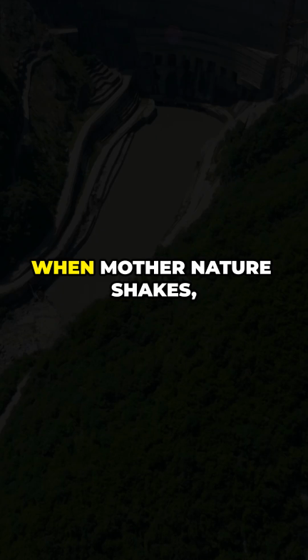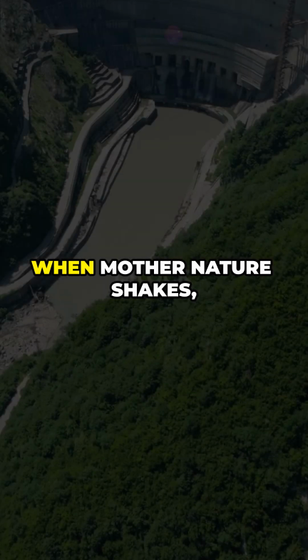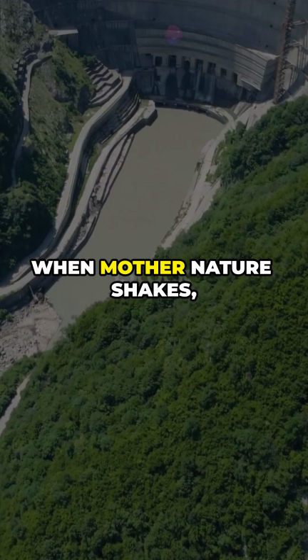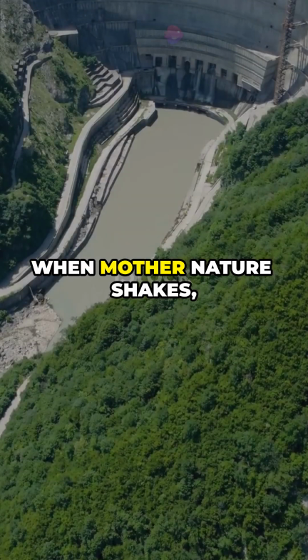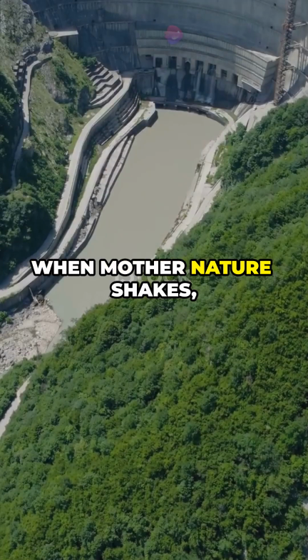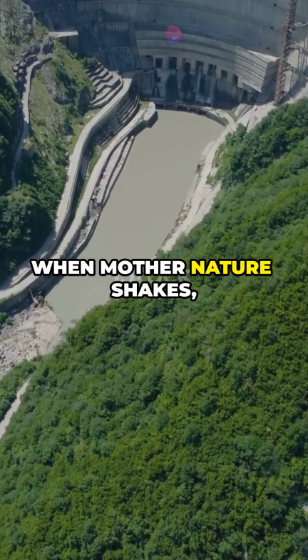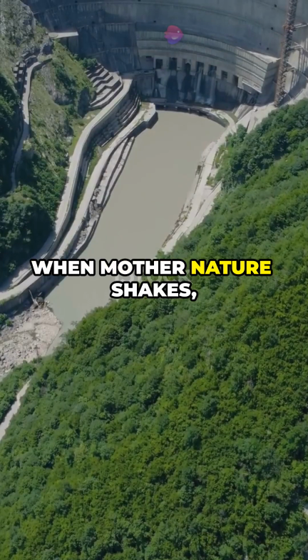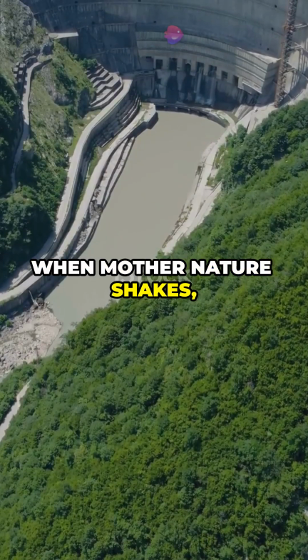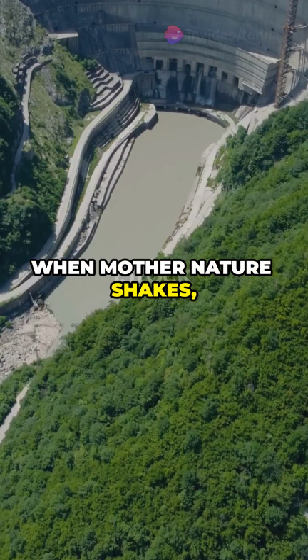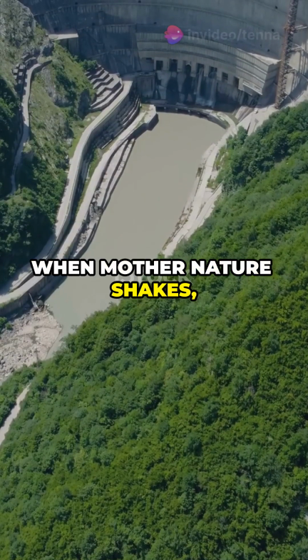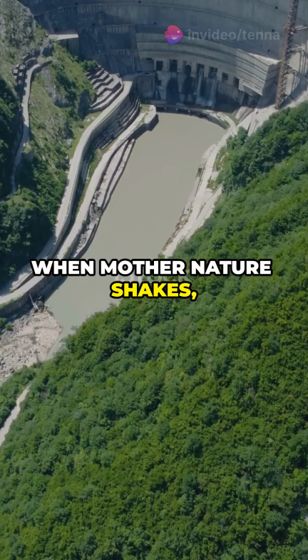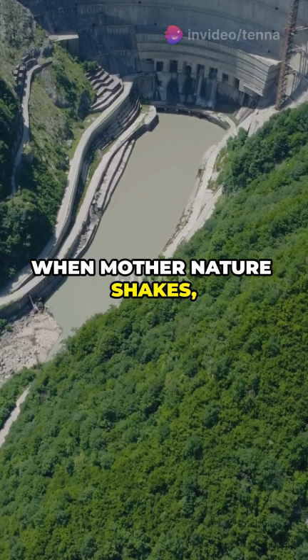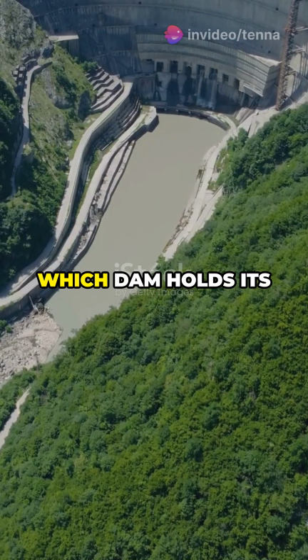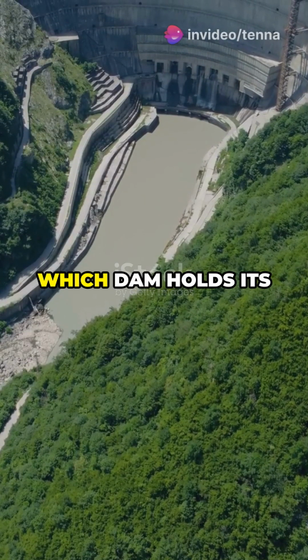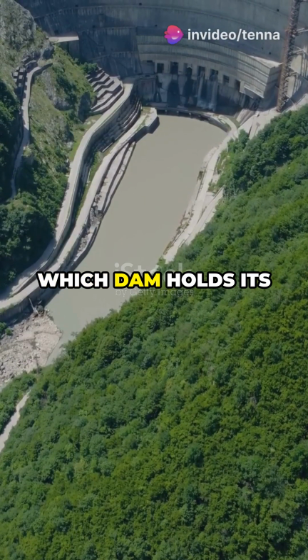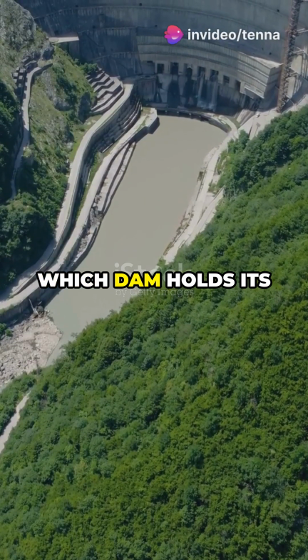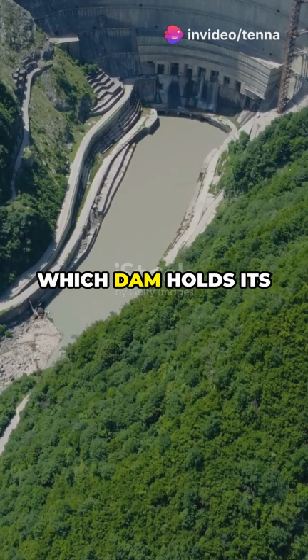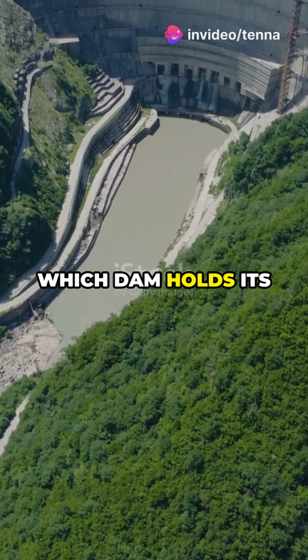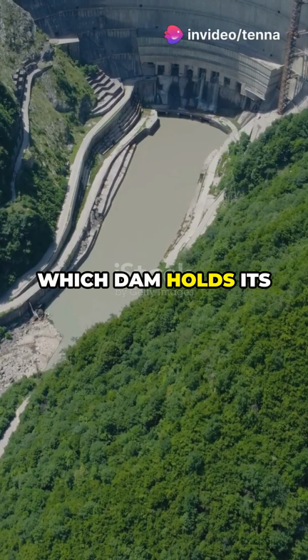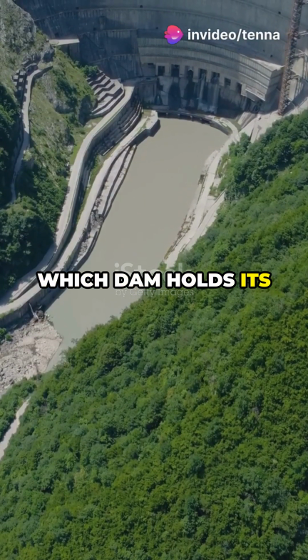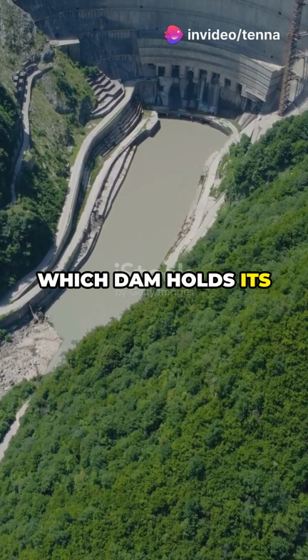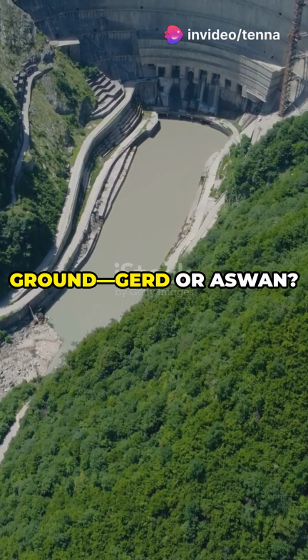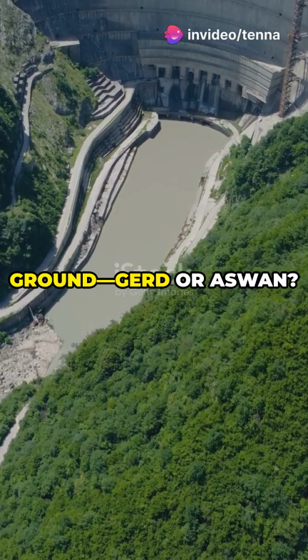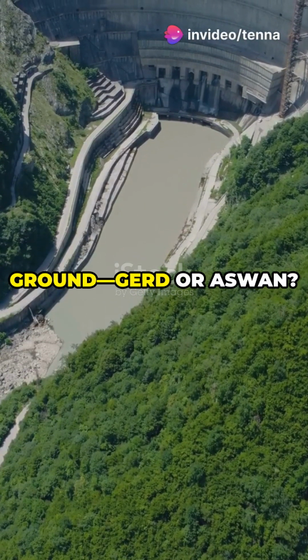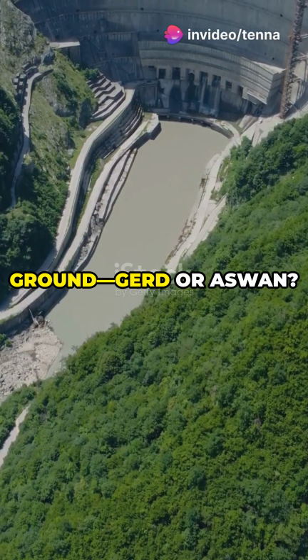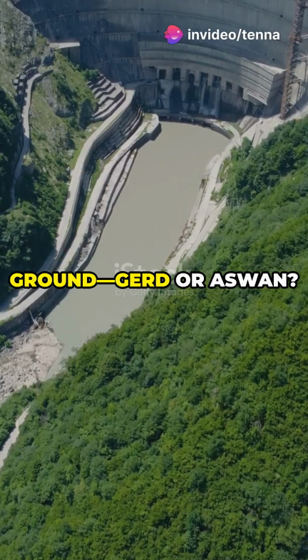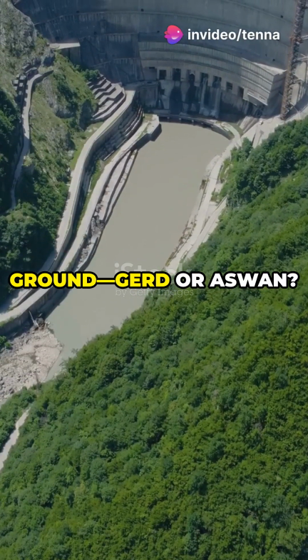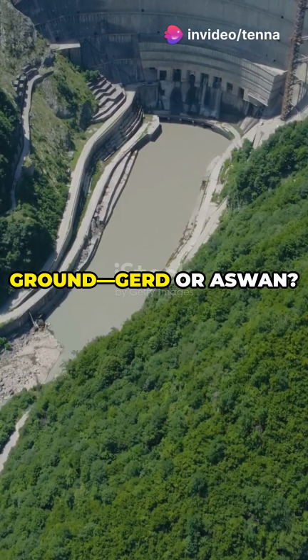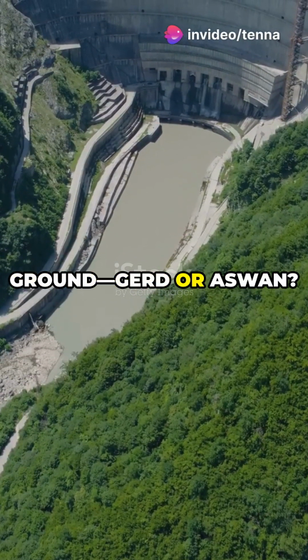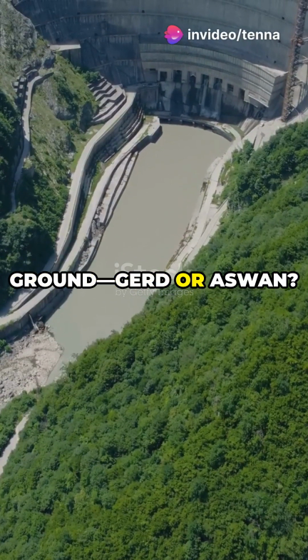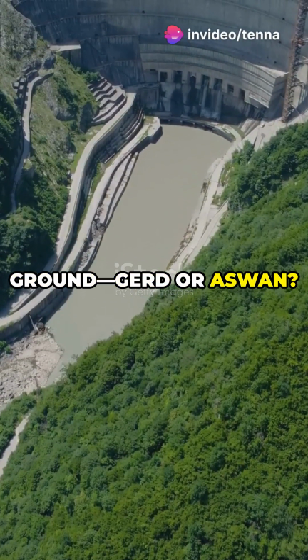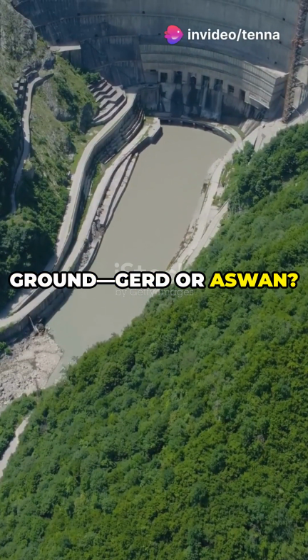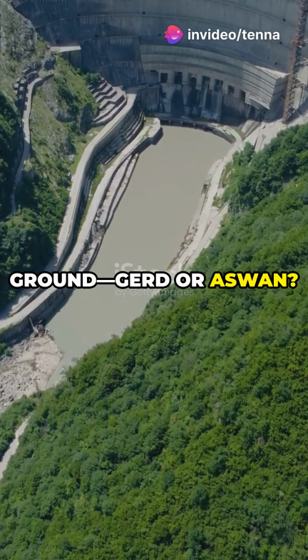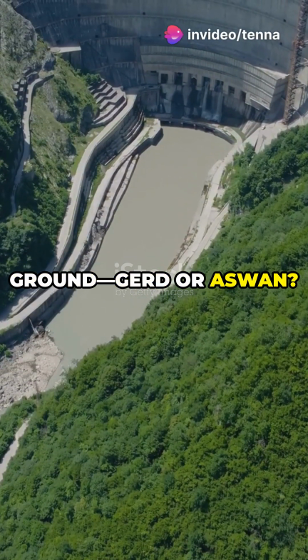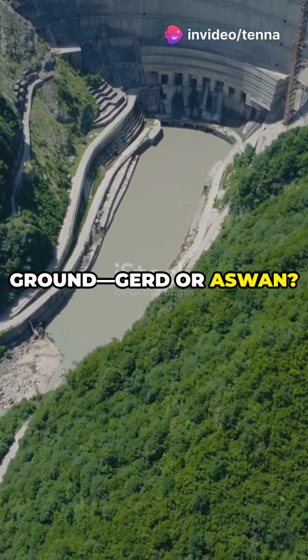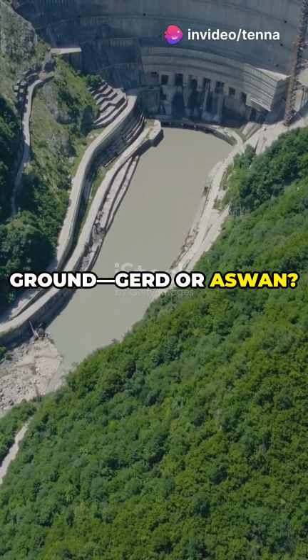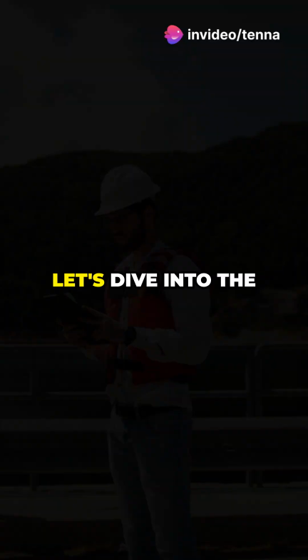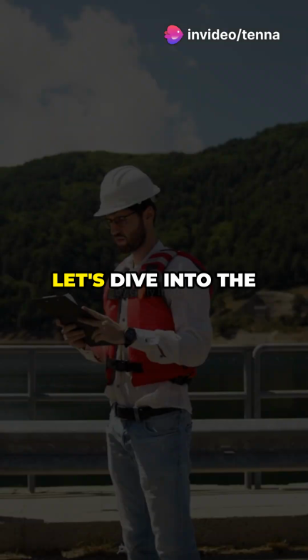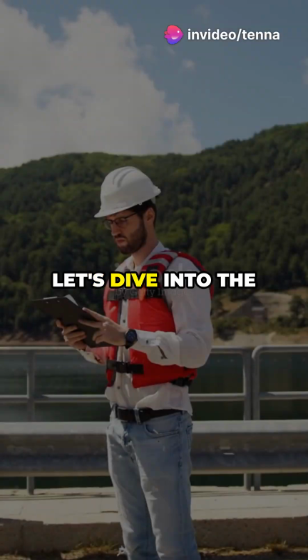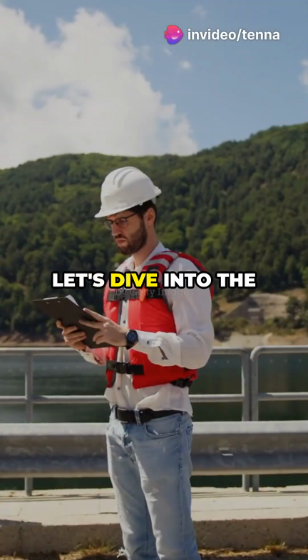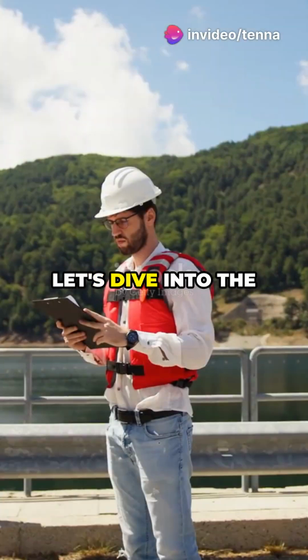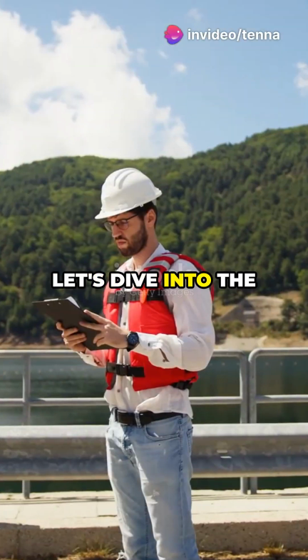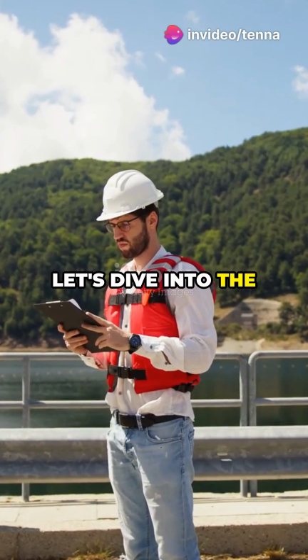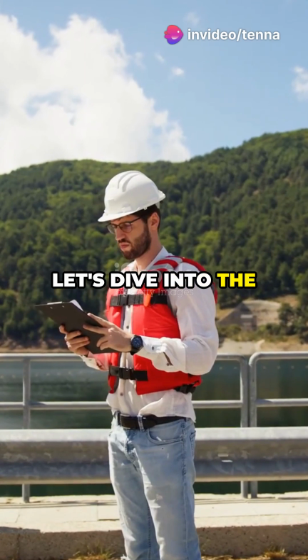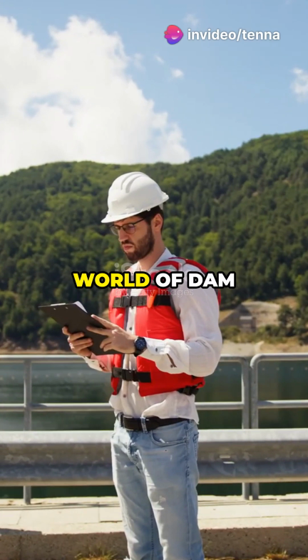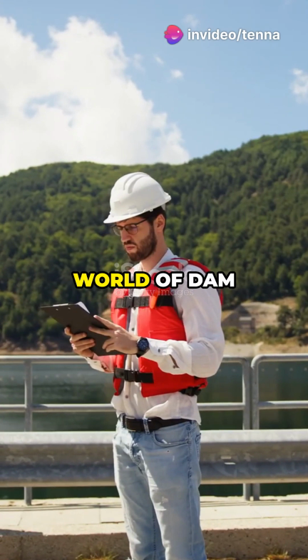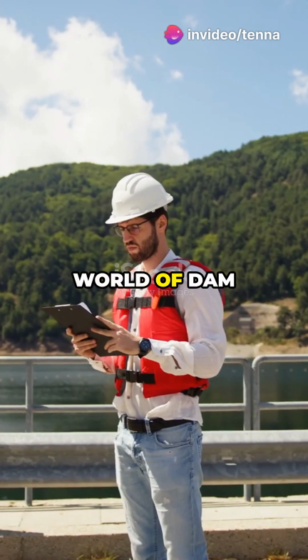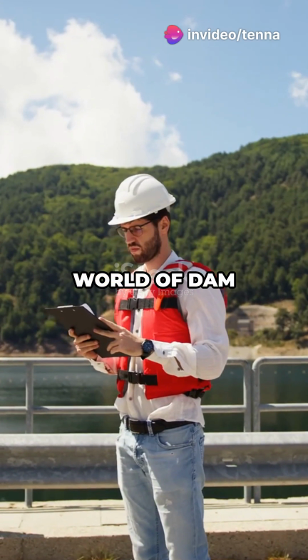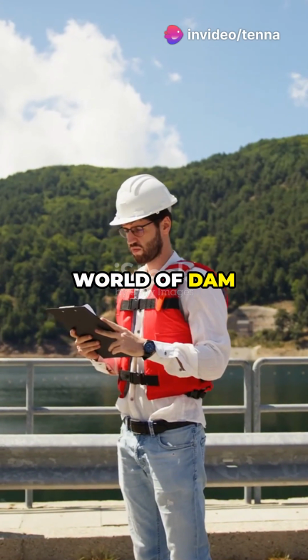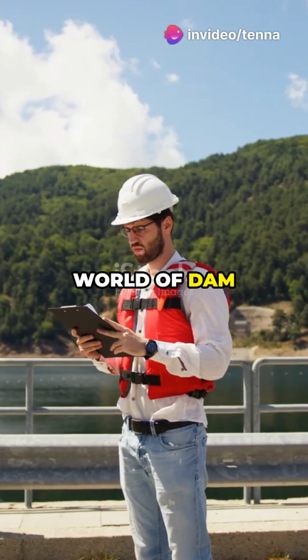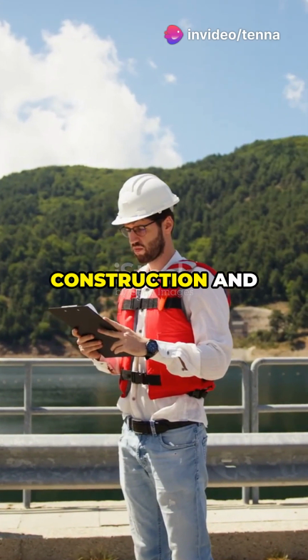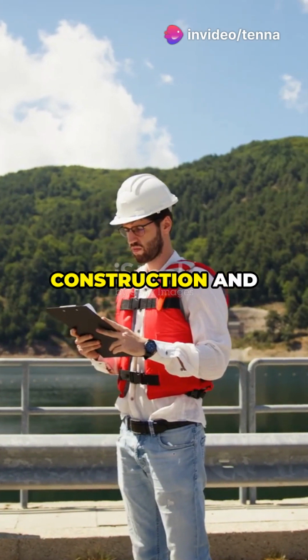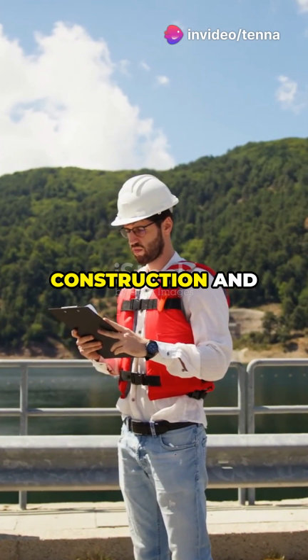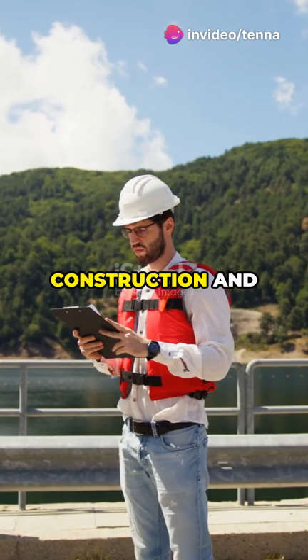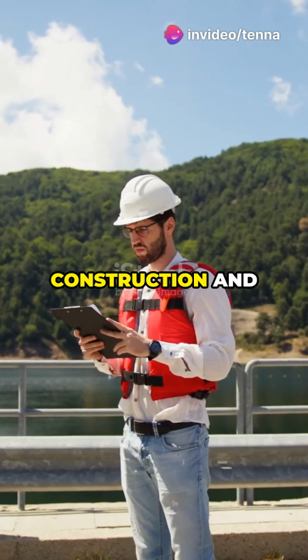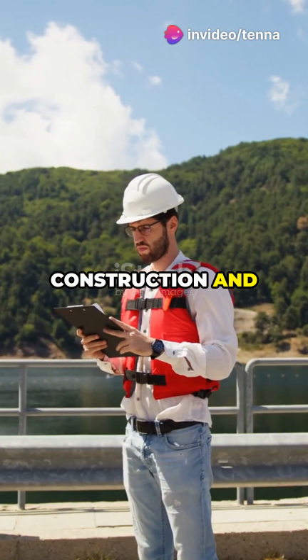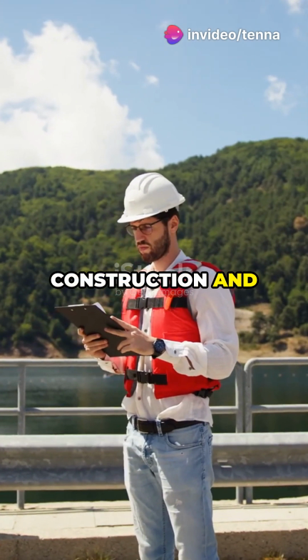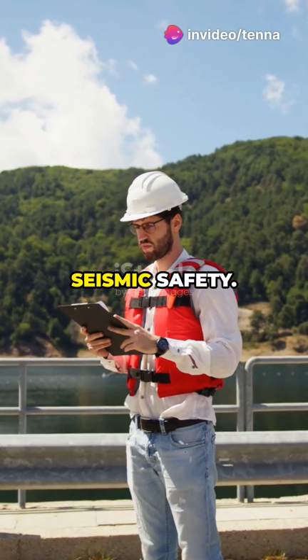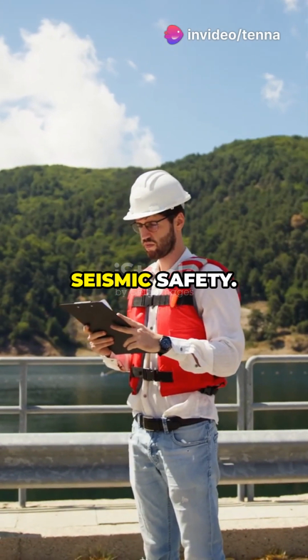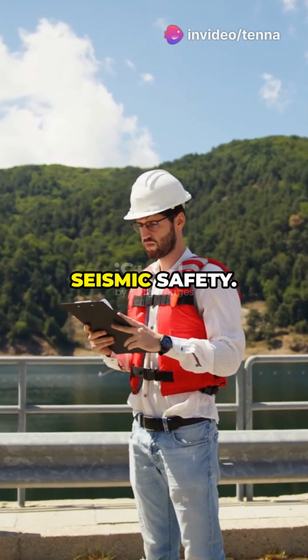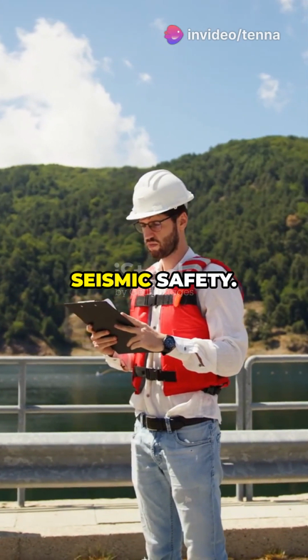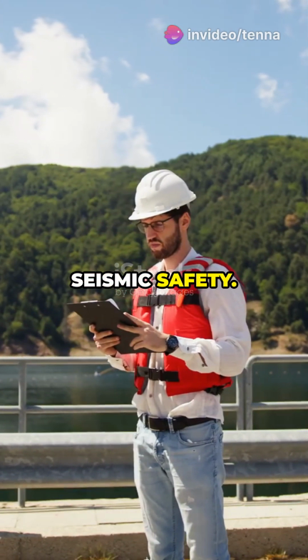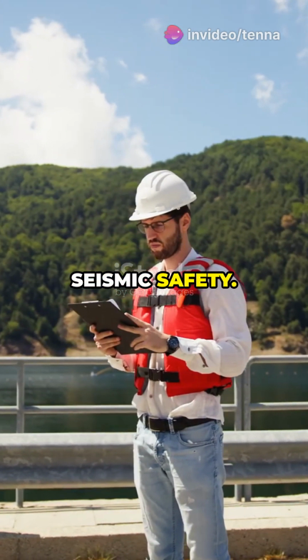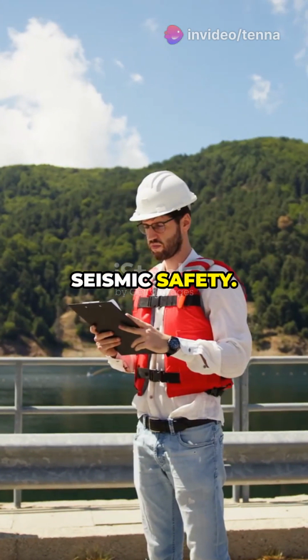When Mother Nature shakes, which dam holds its ground — Gerd or Aswan? Let's dive into the world of dam construction and seismic safety.